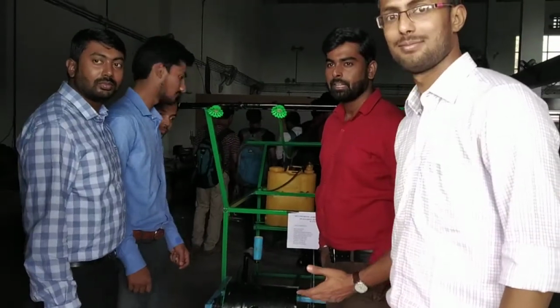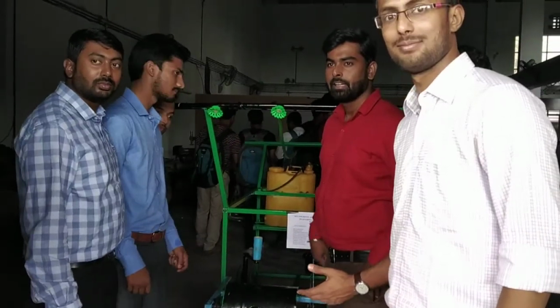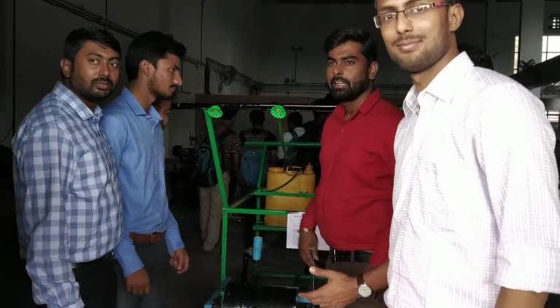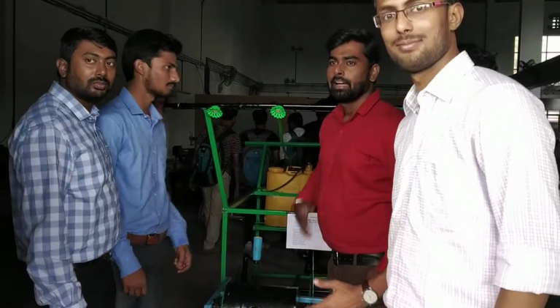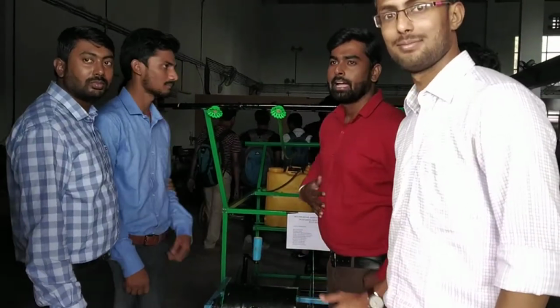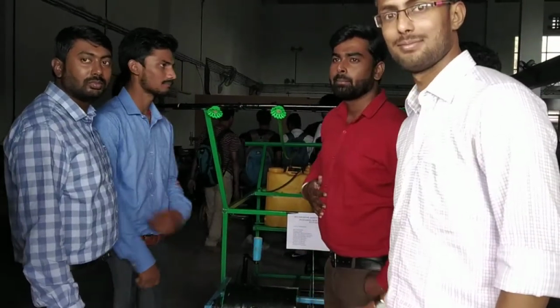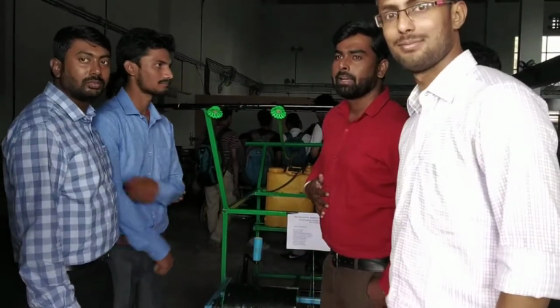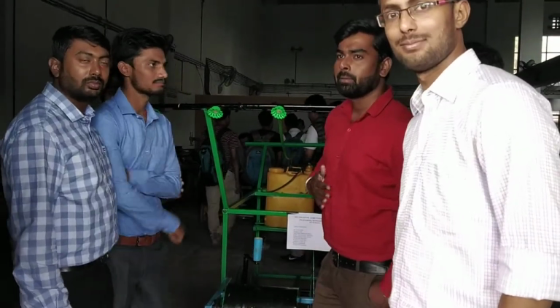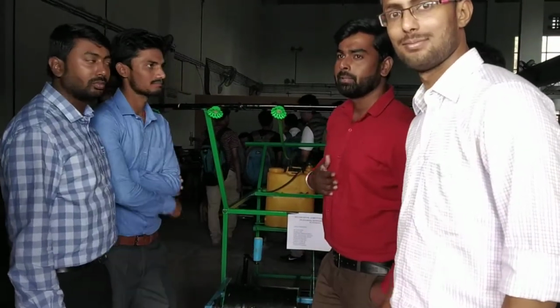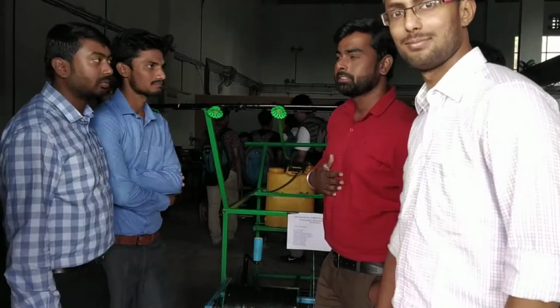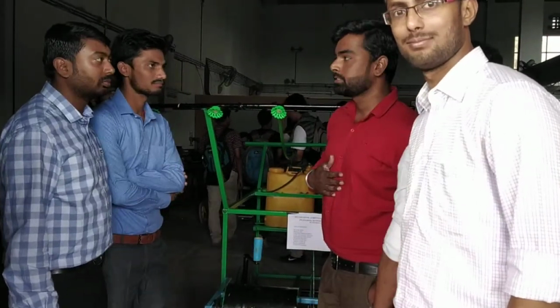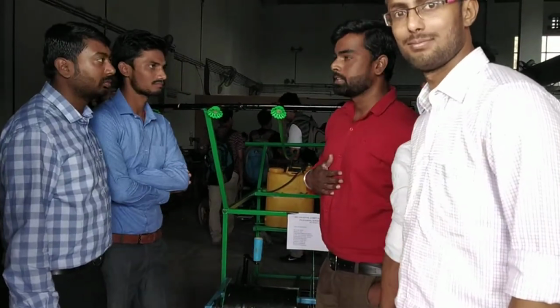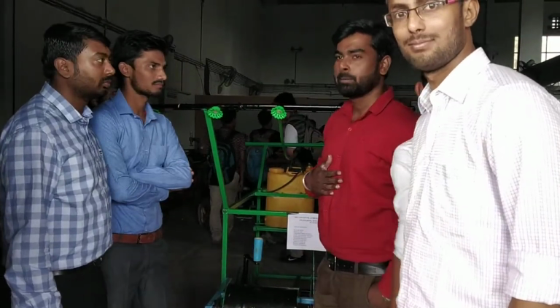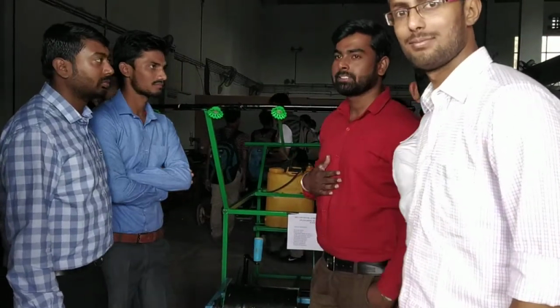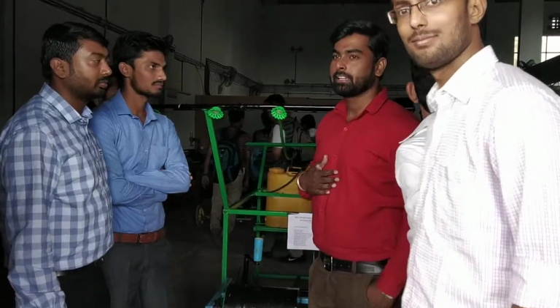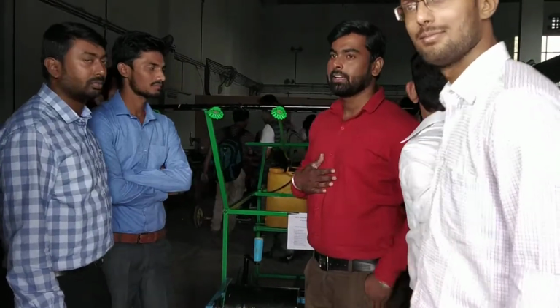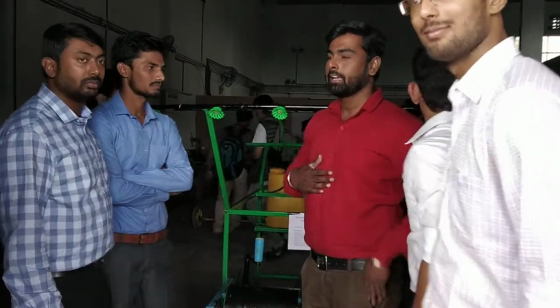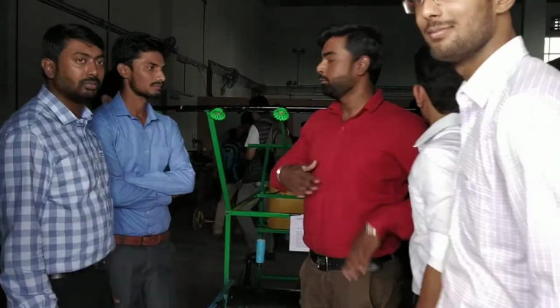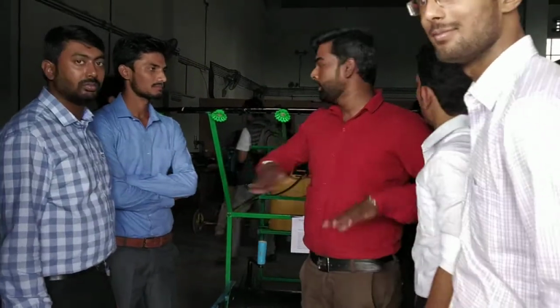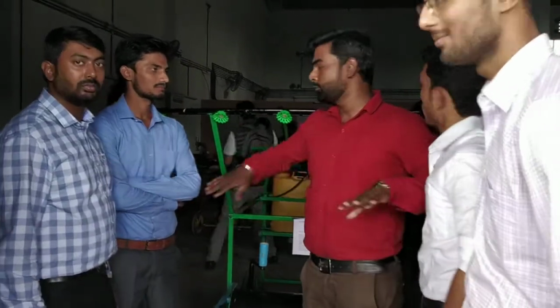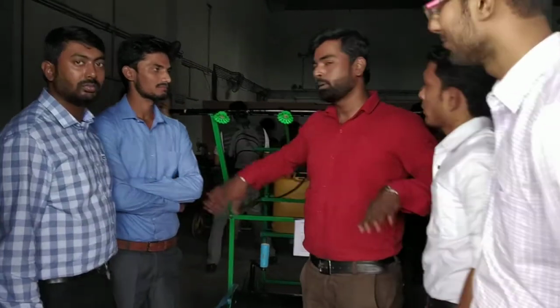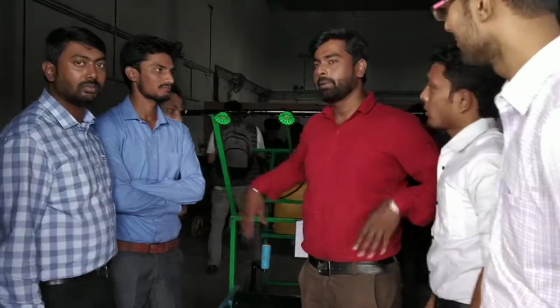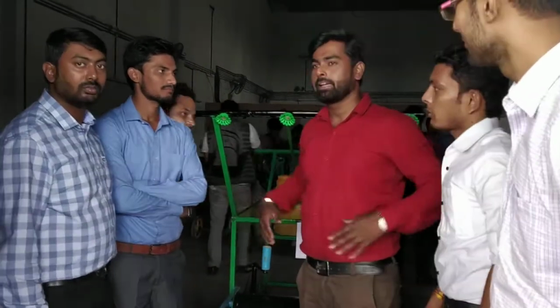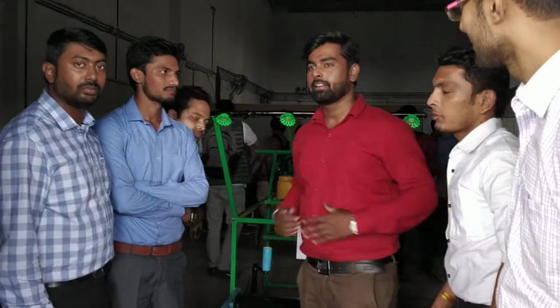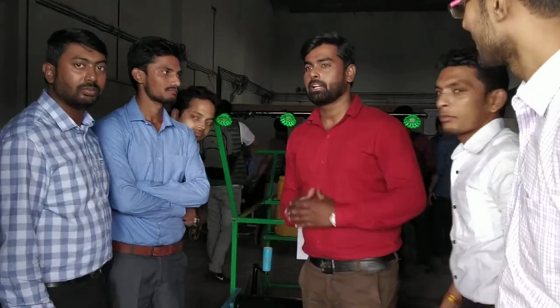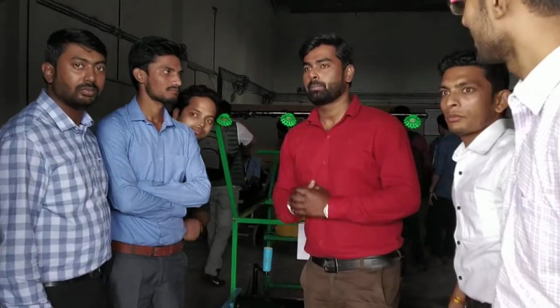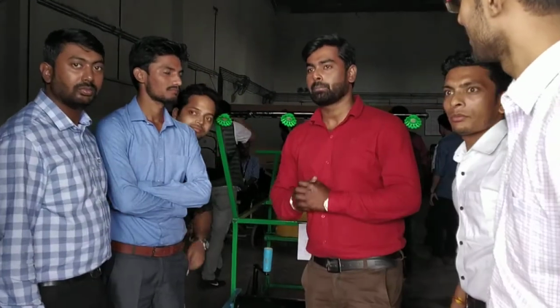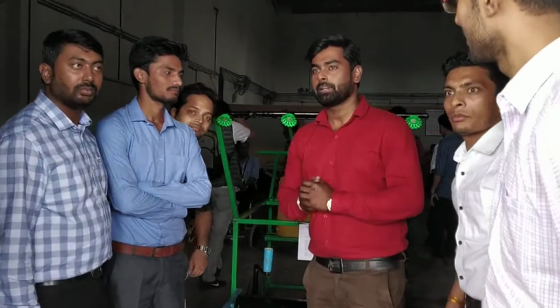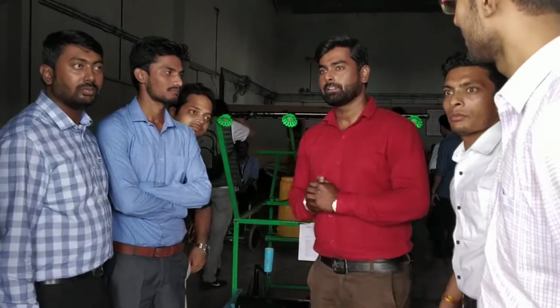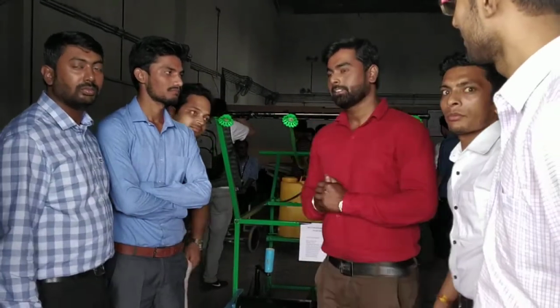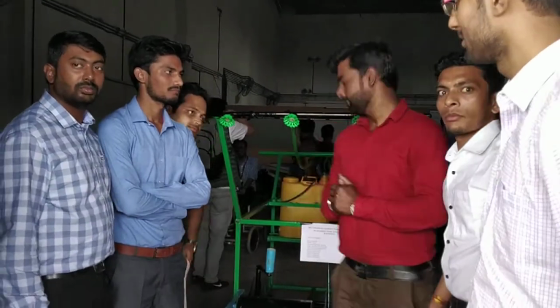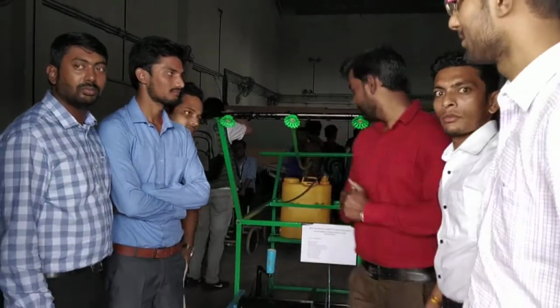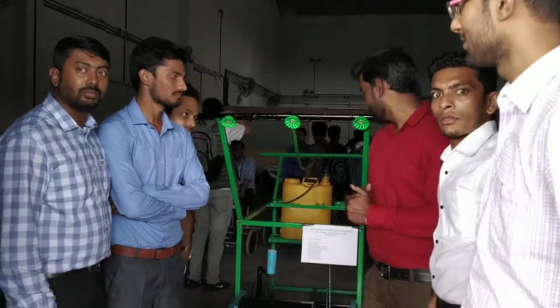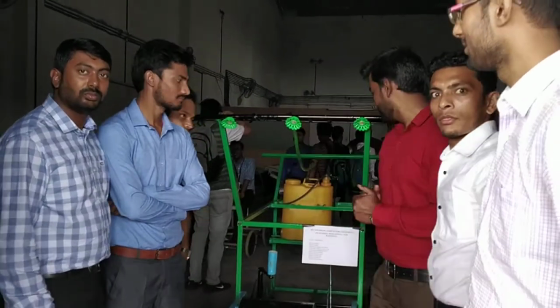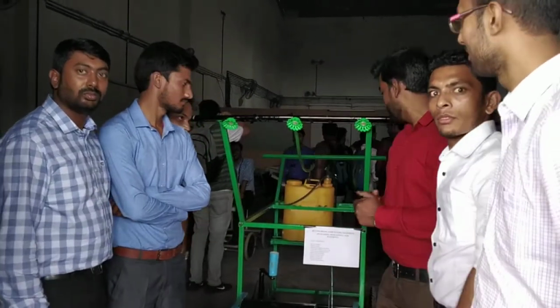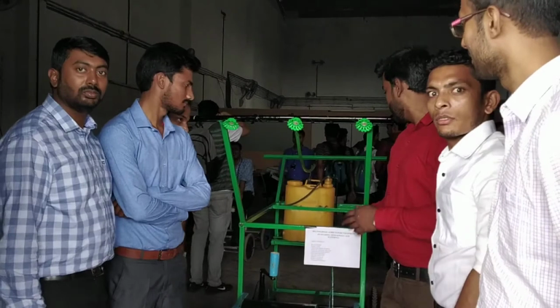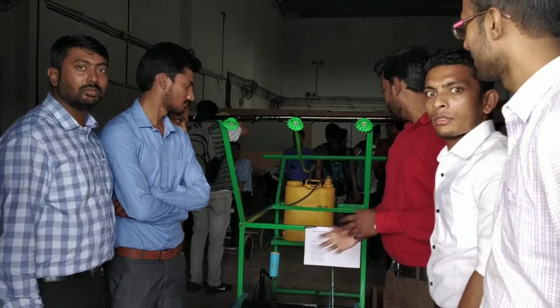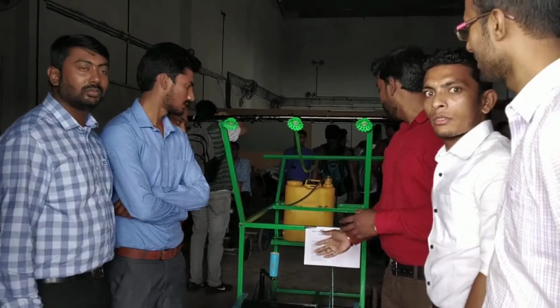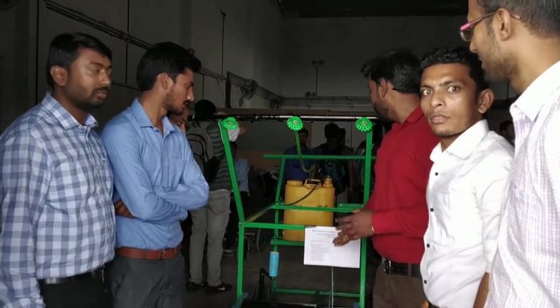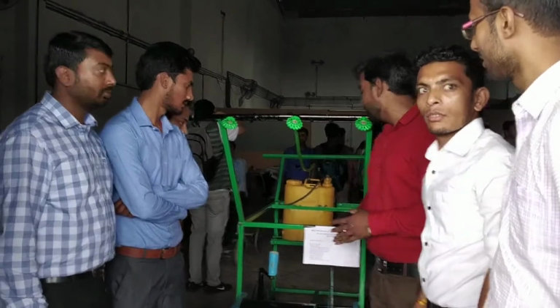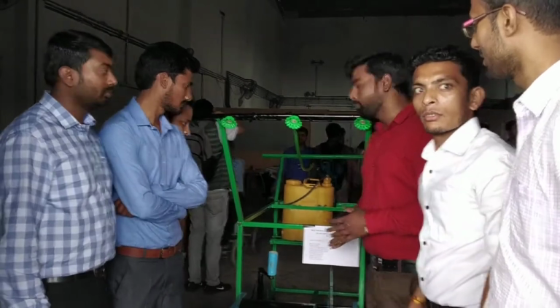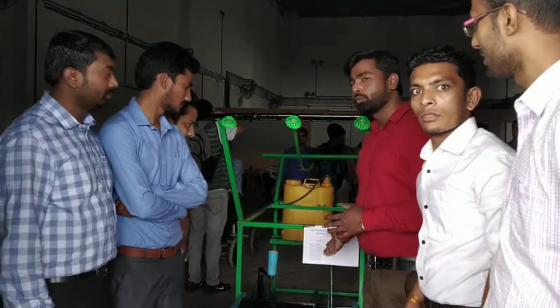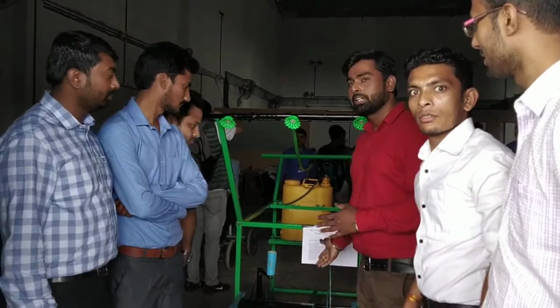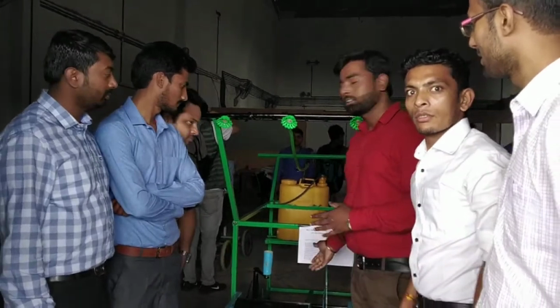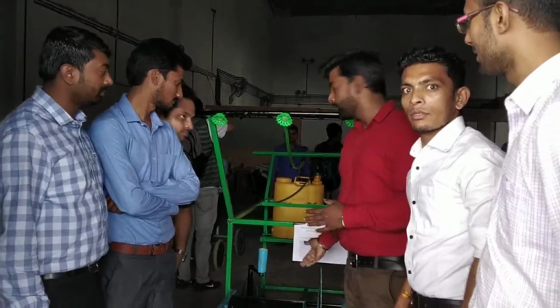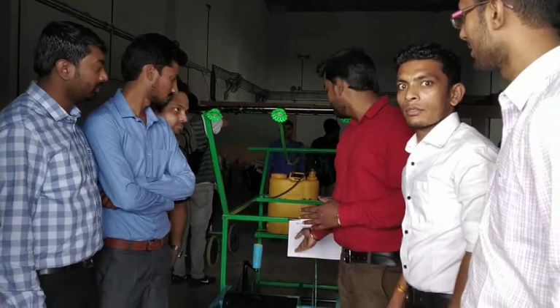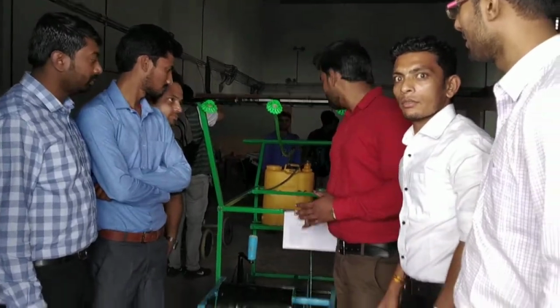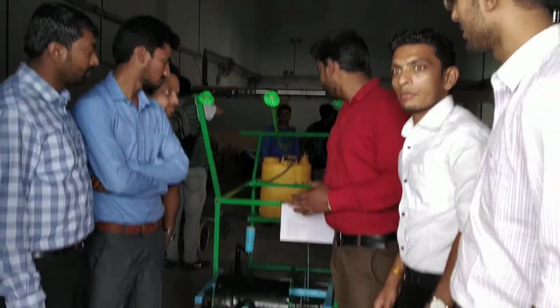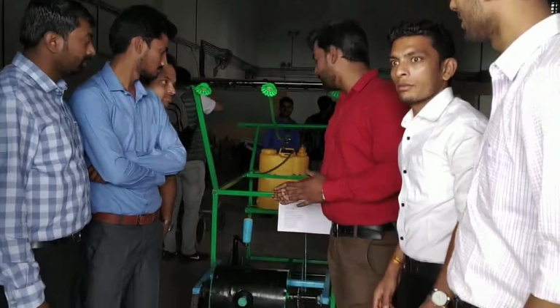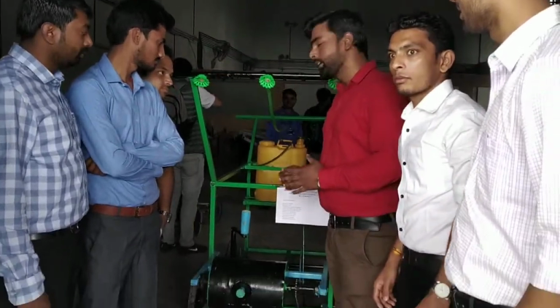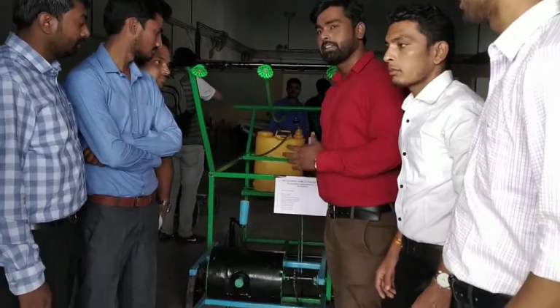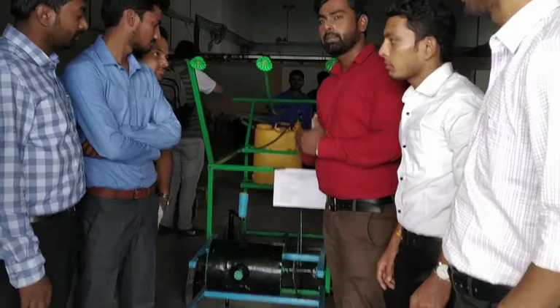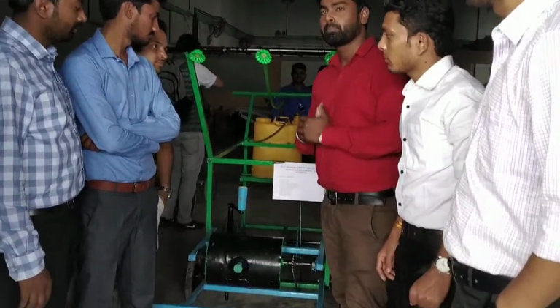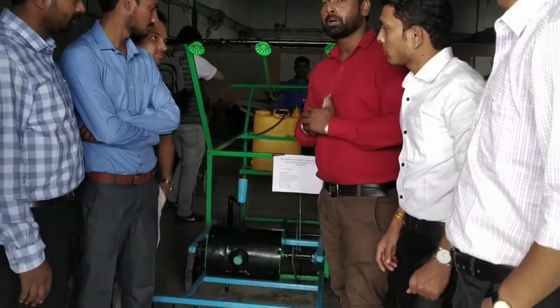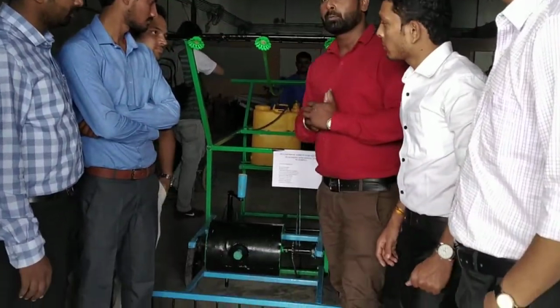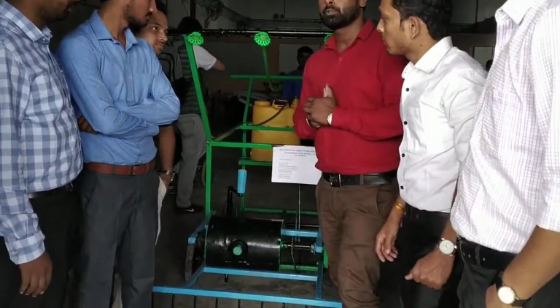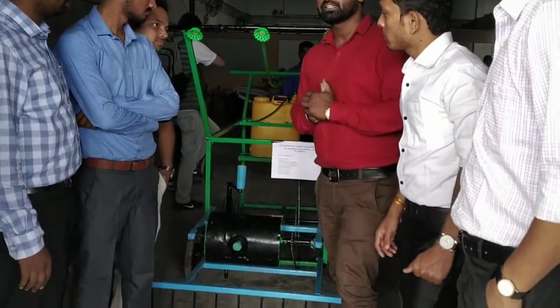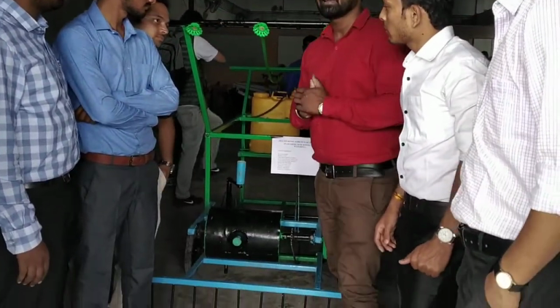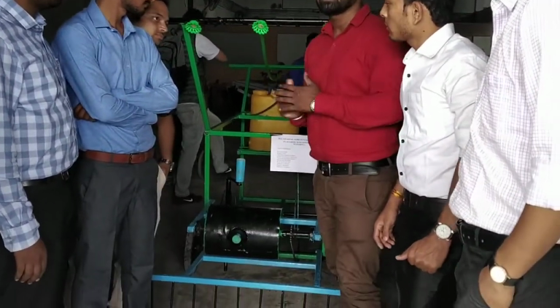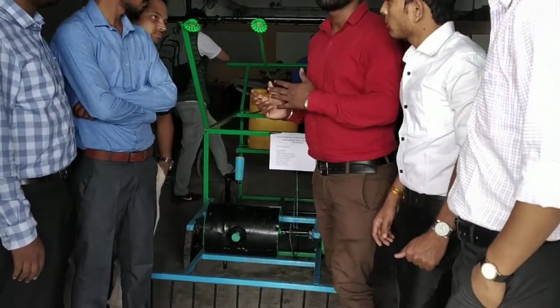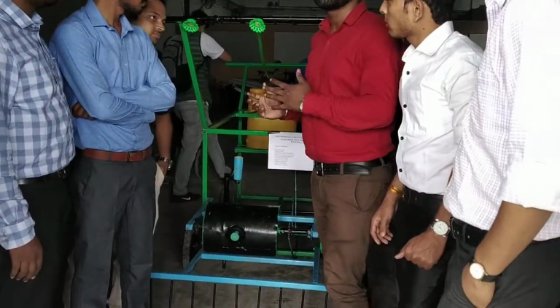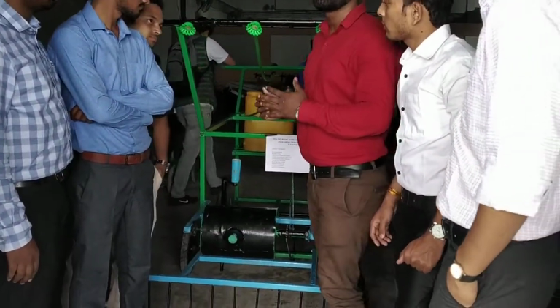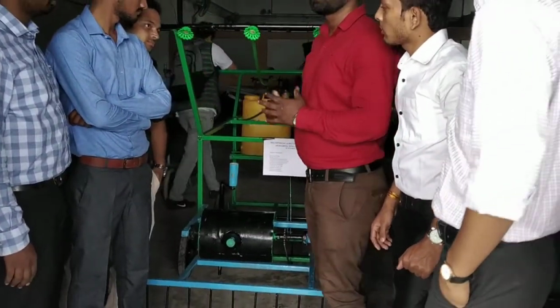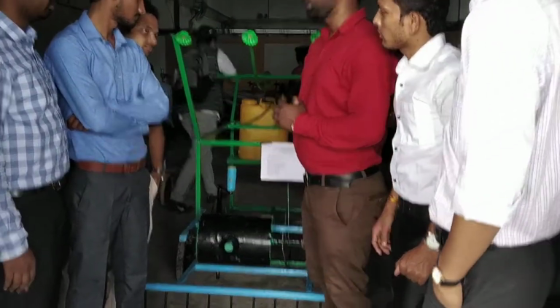Hi, my name is Ravisa and we are from the mechanical department. We made a project on this multi-purpose agriculture equipment.